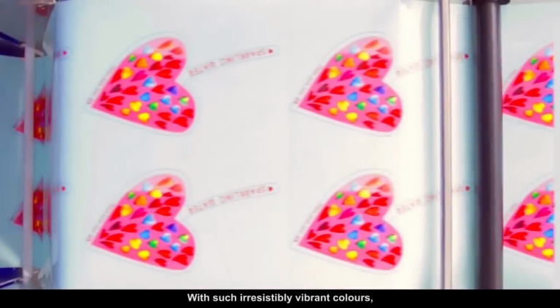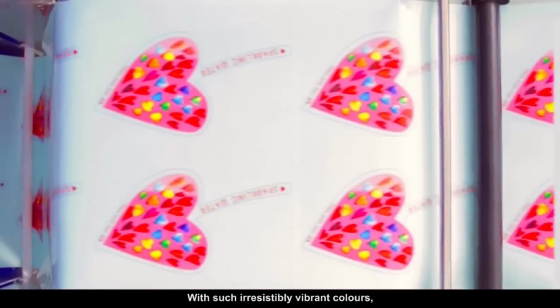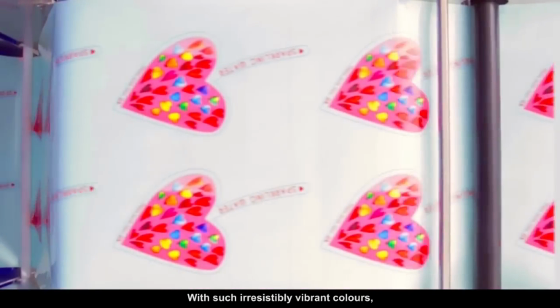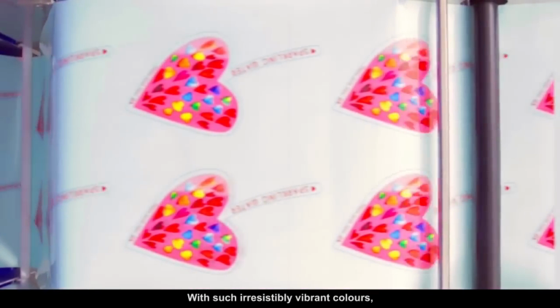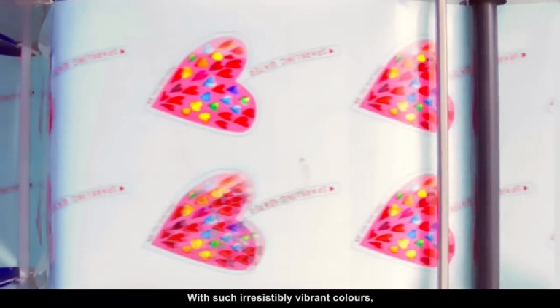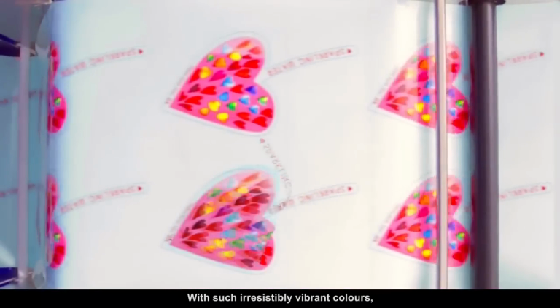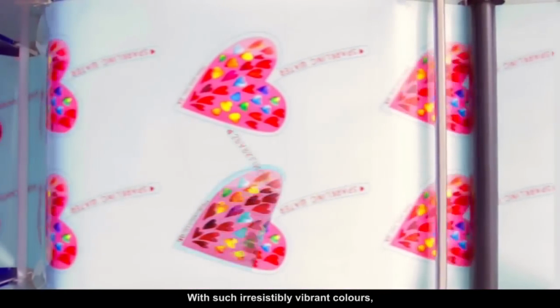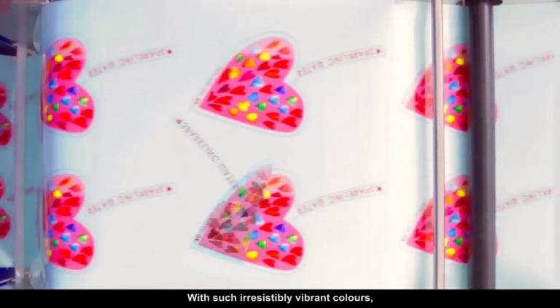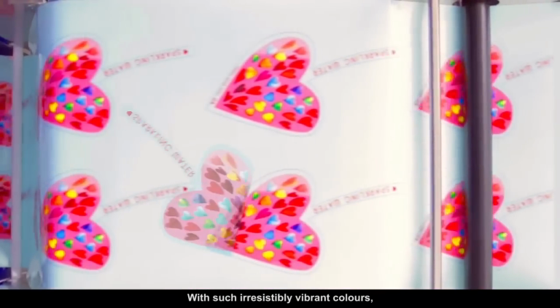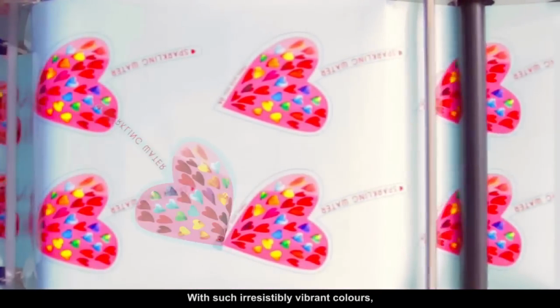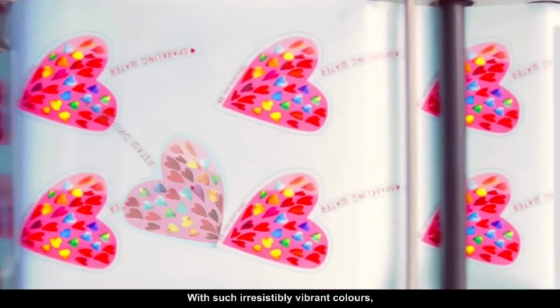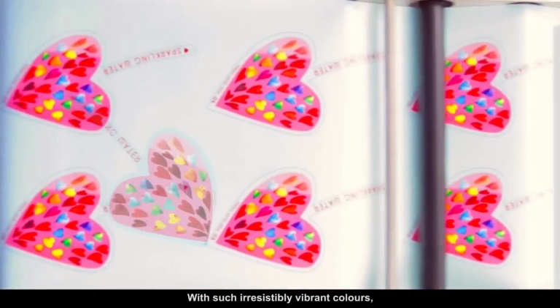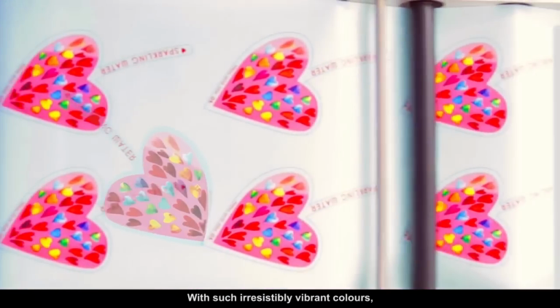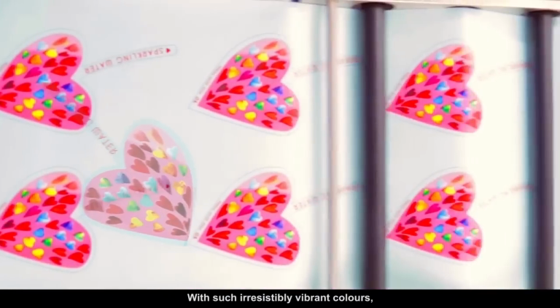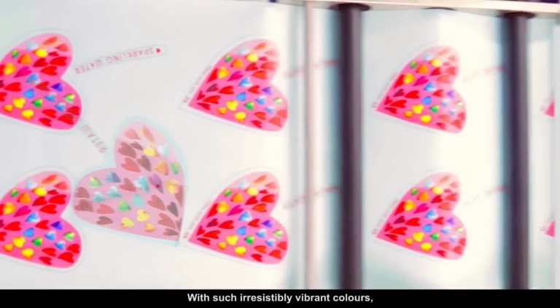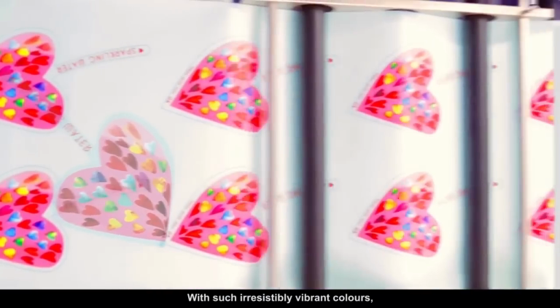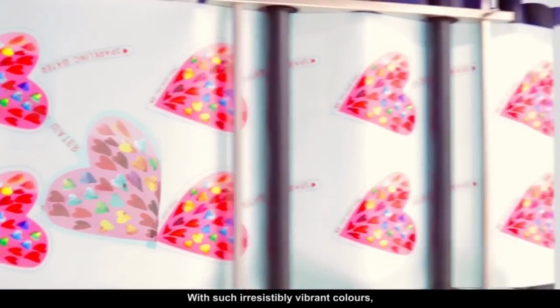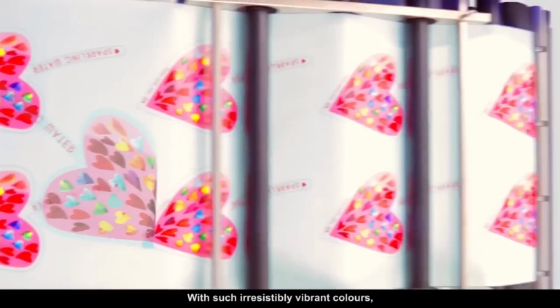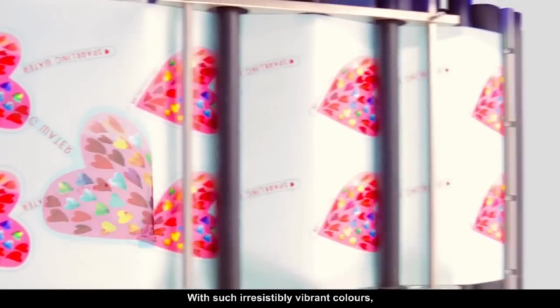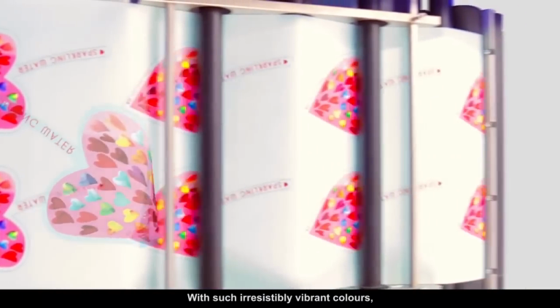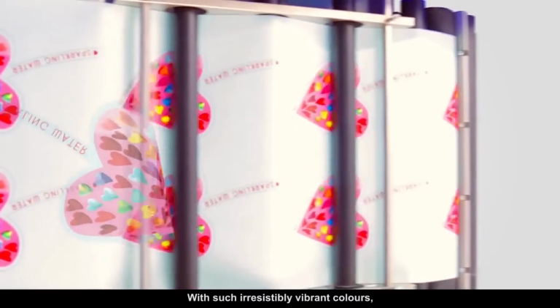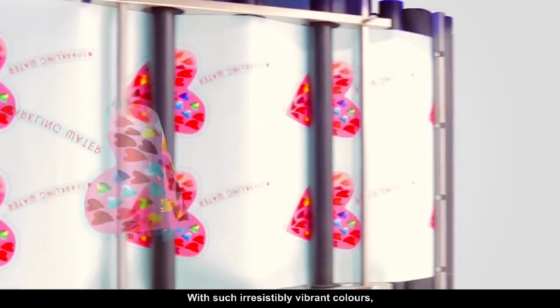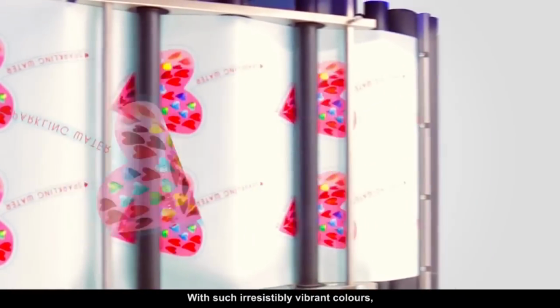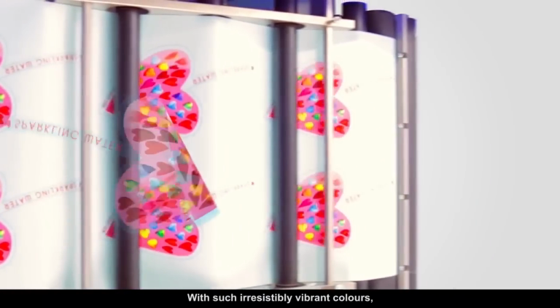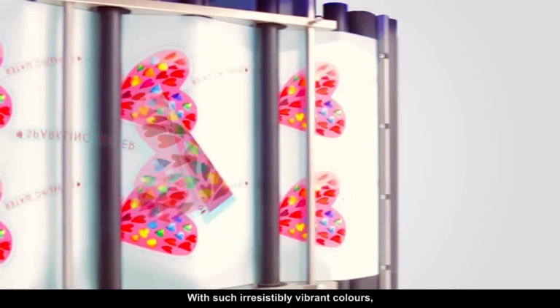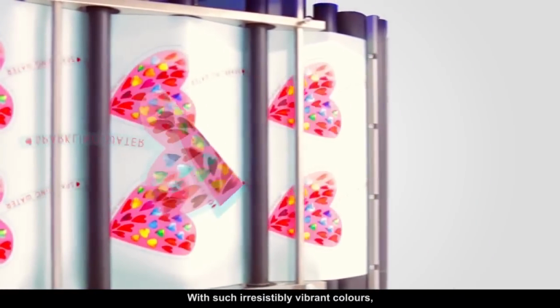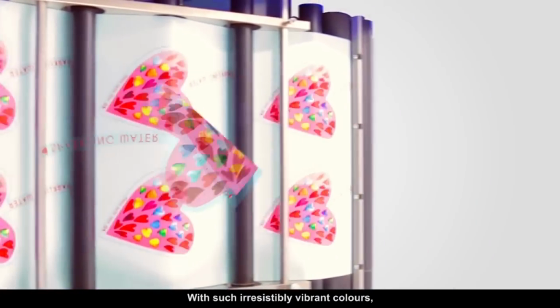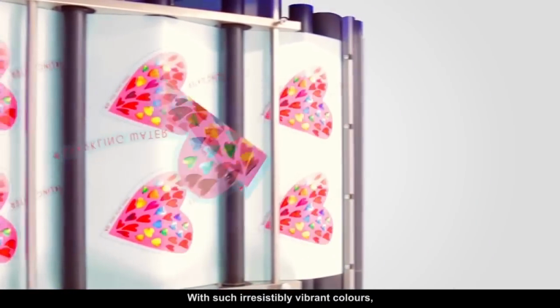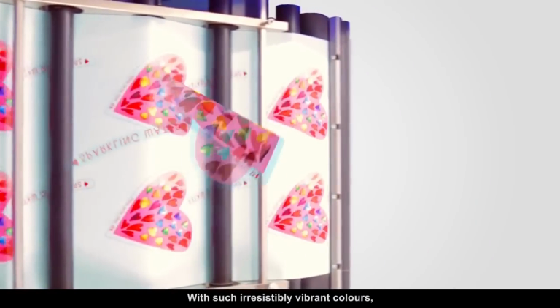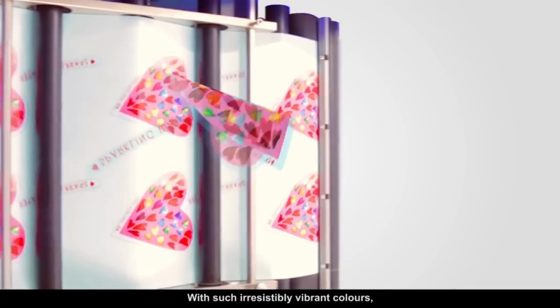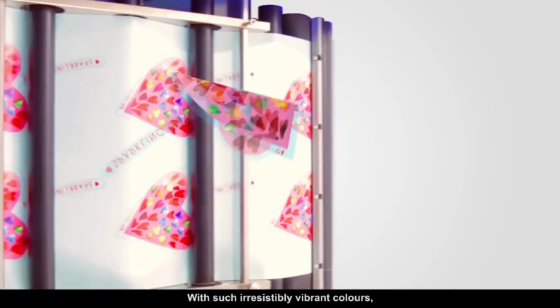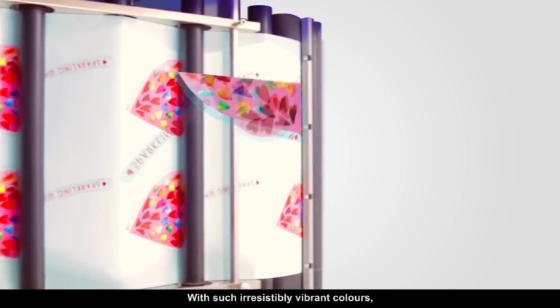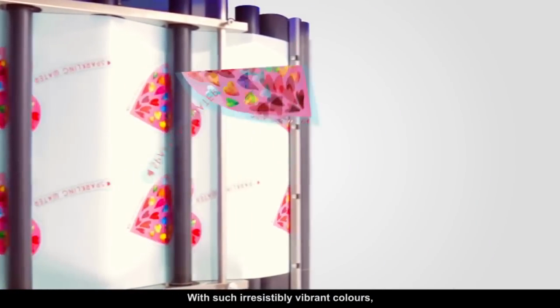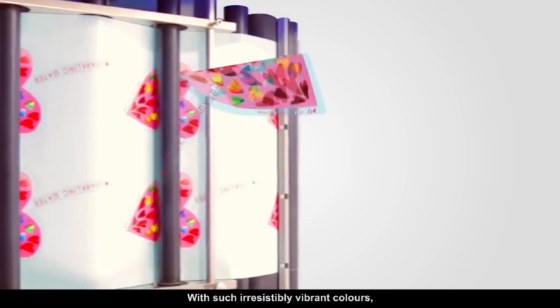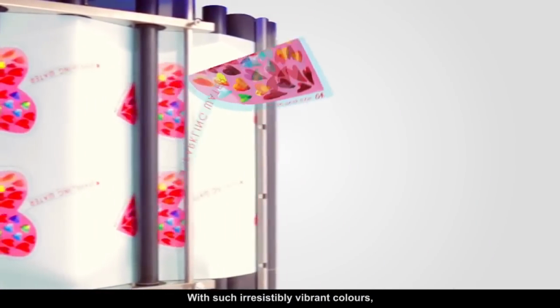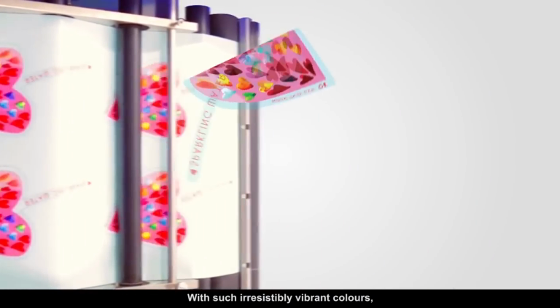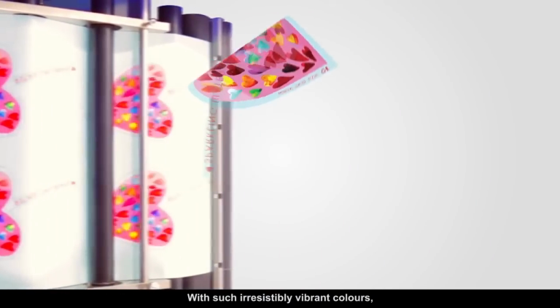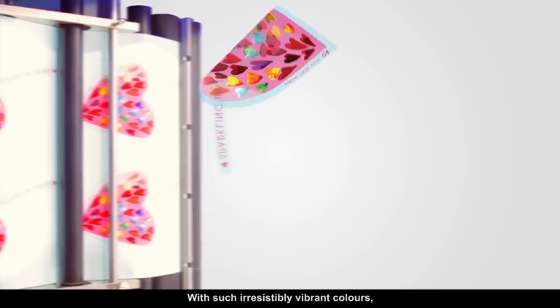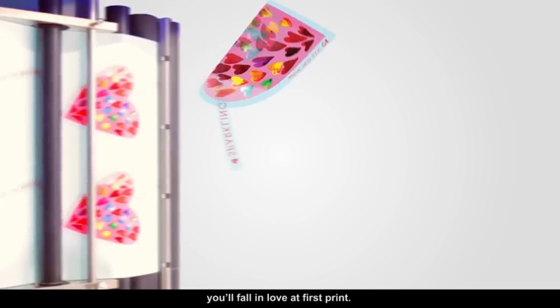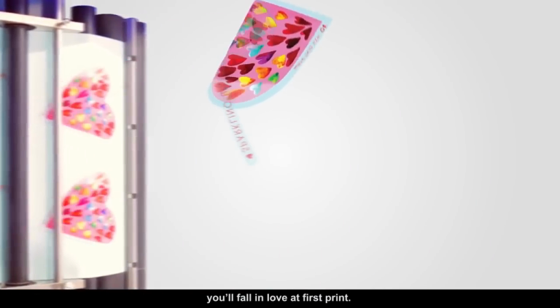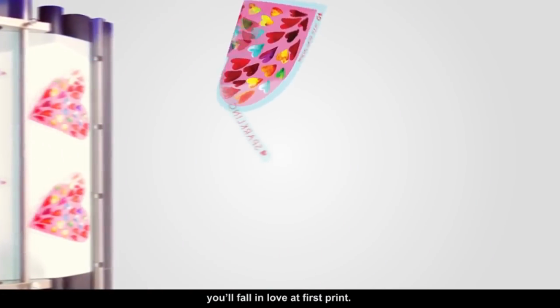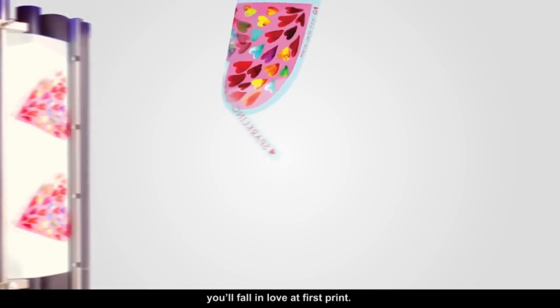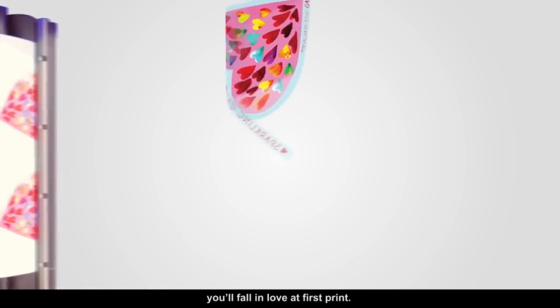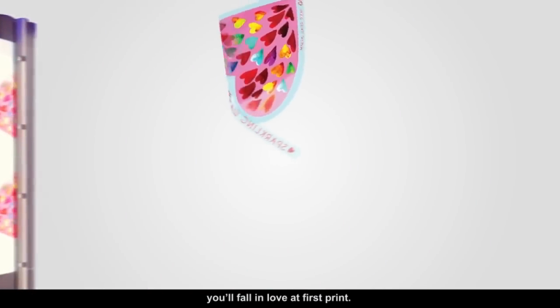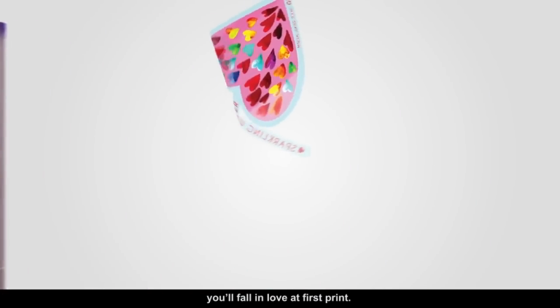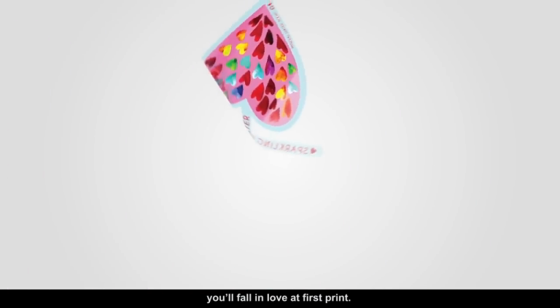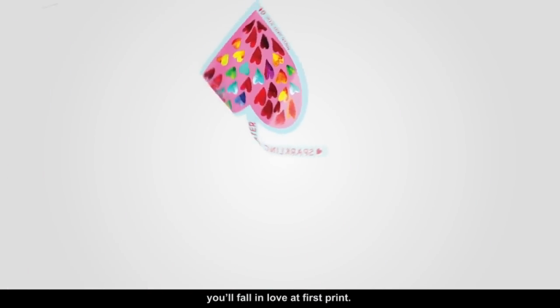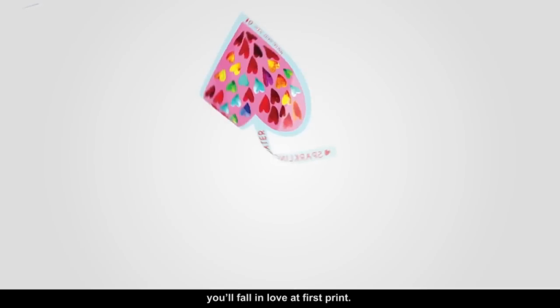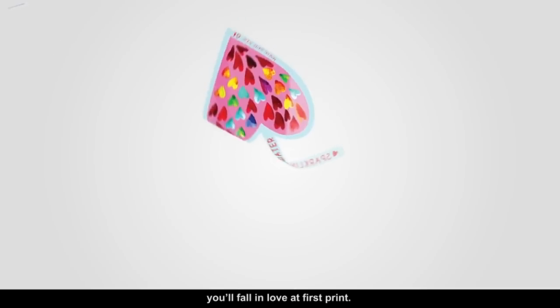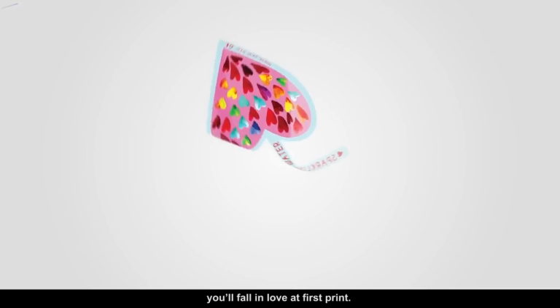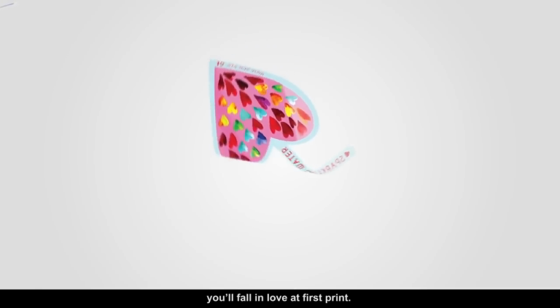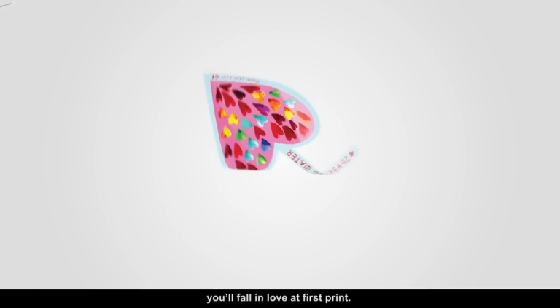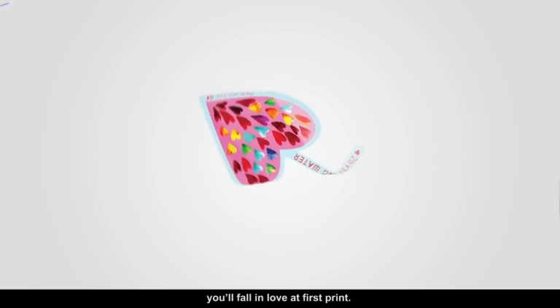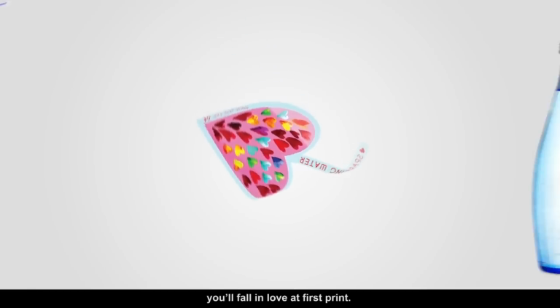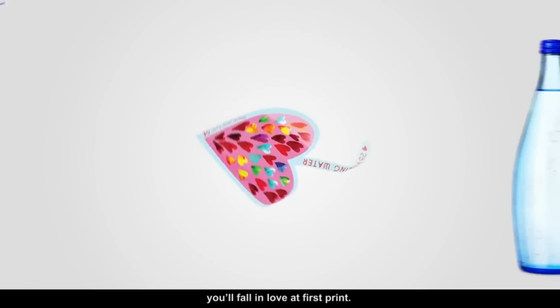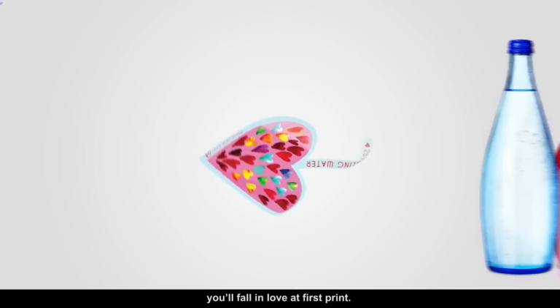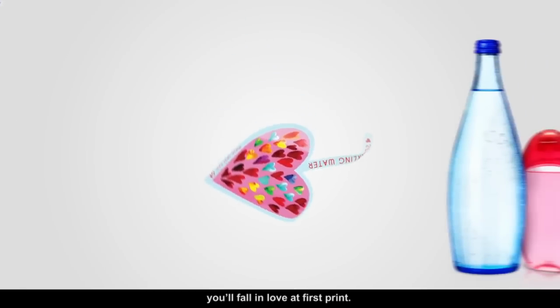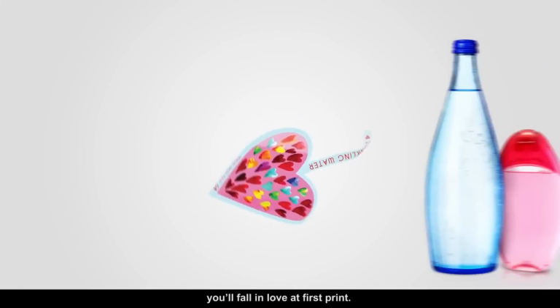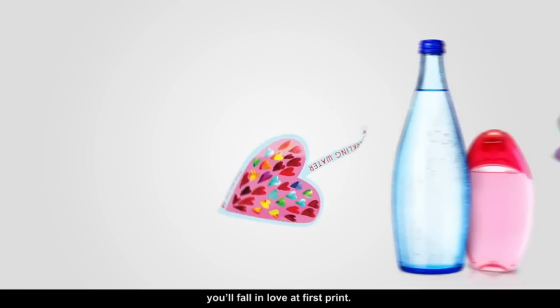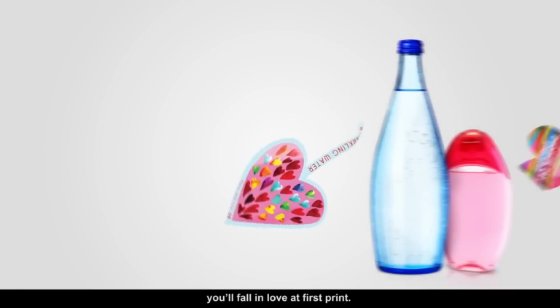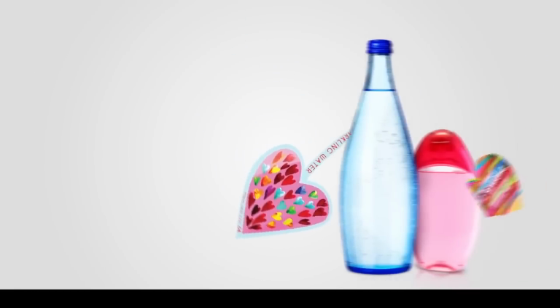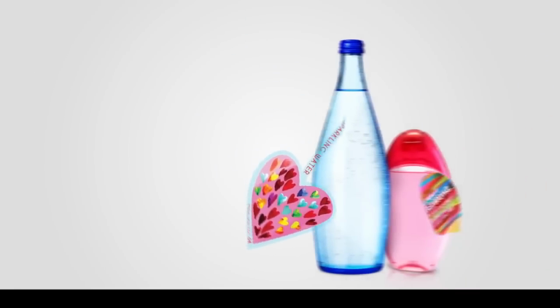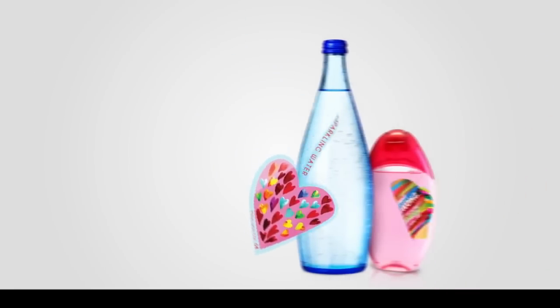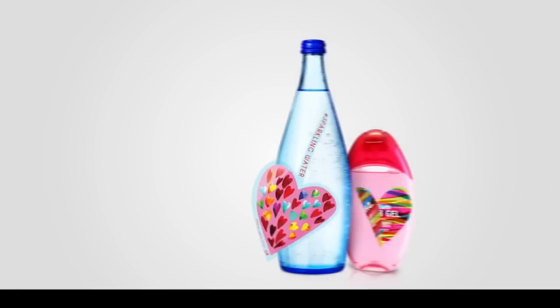With such irresistibly vibrant colours, you'll fall in love at first print.